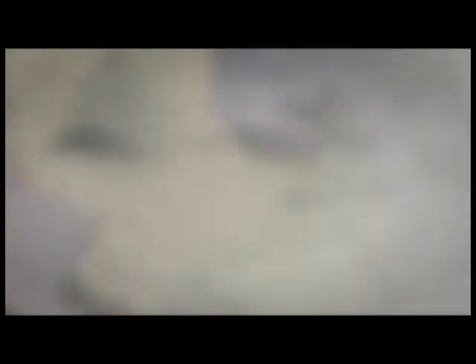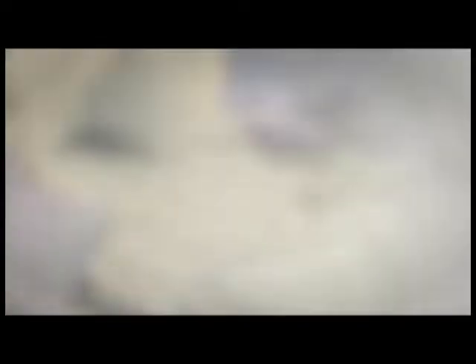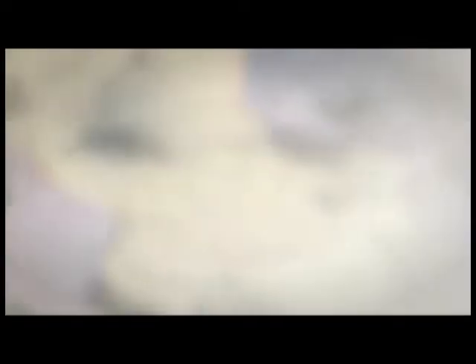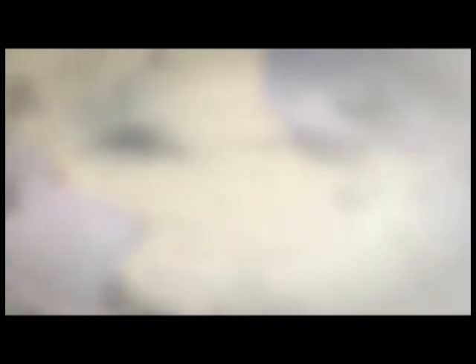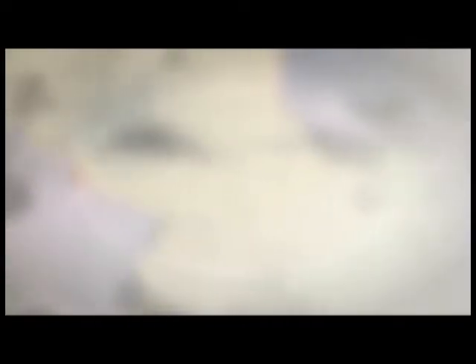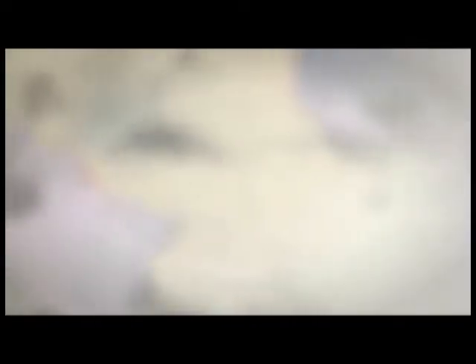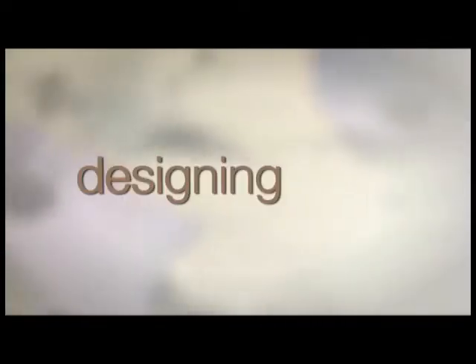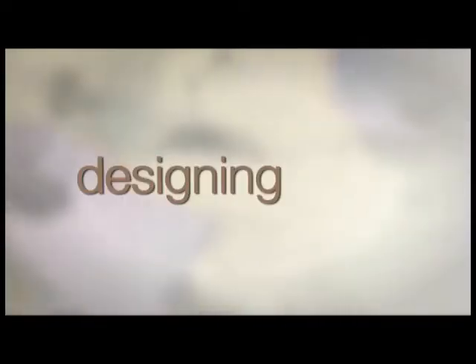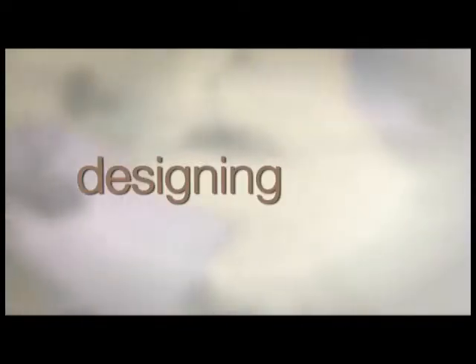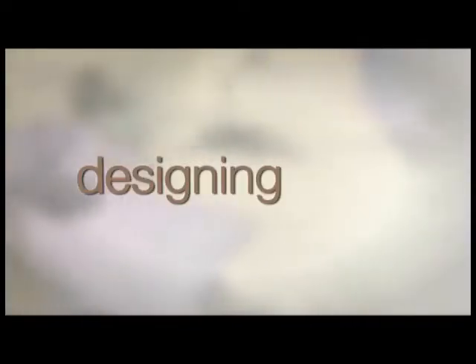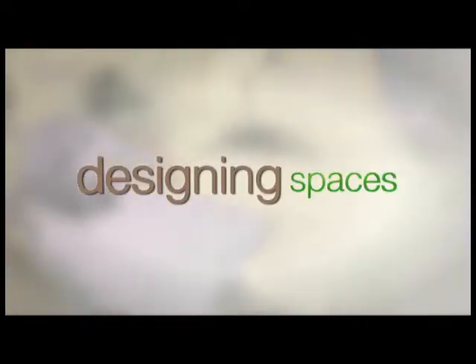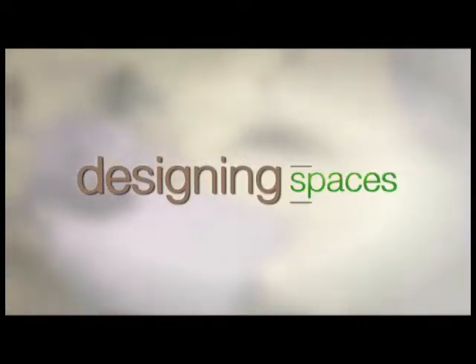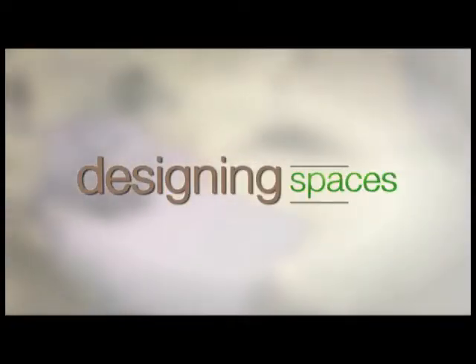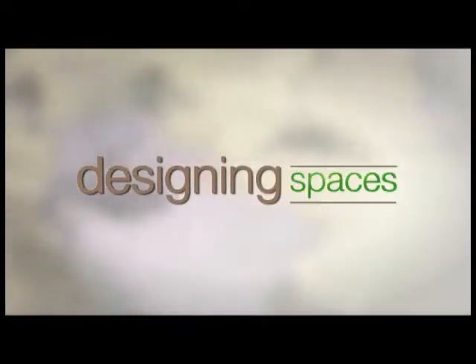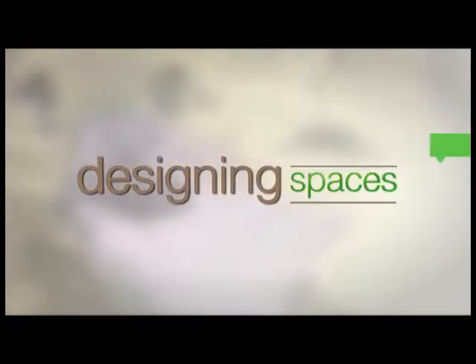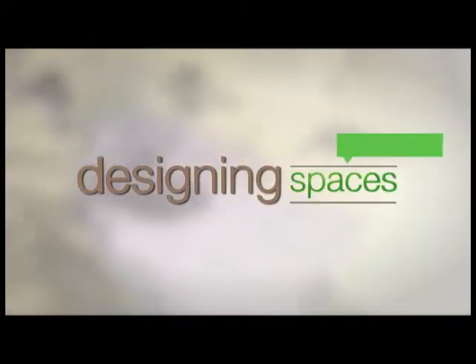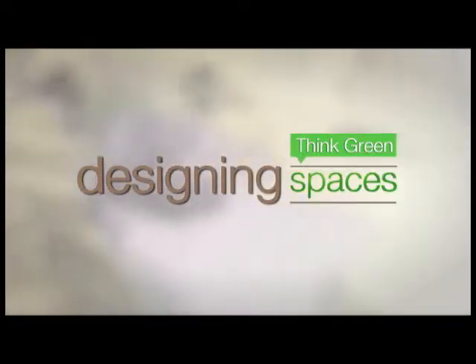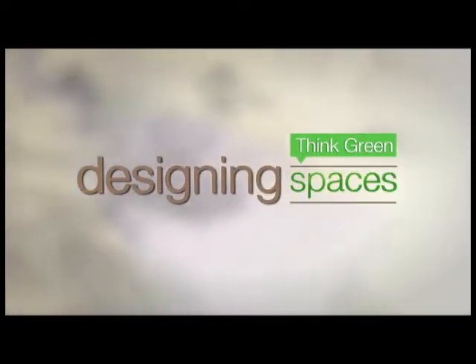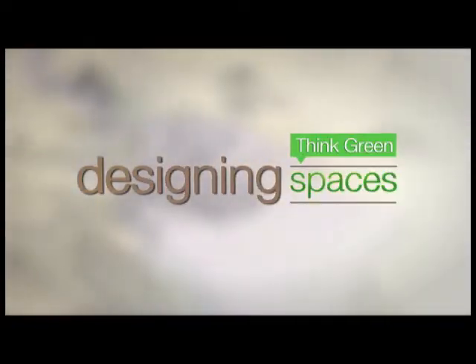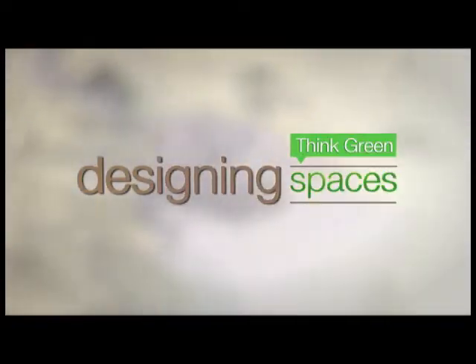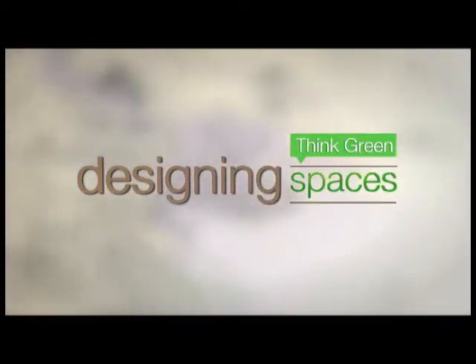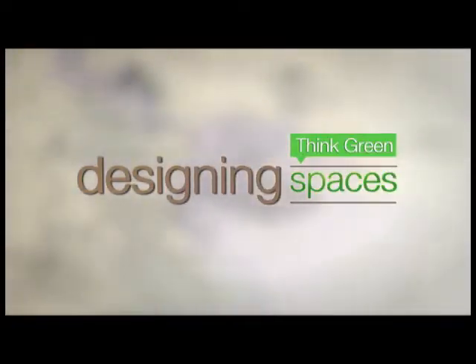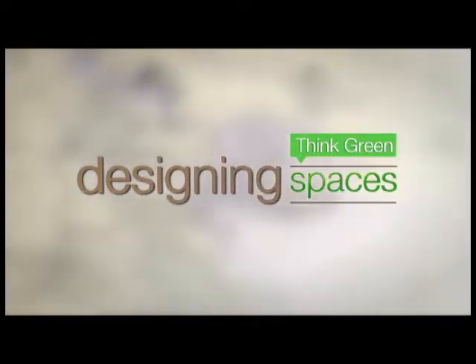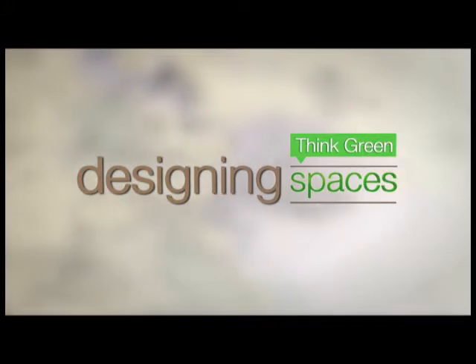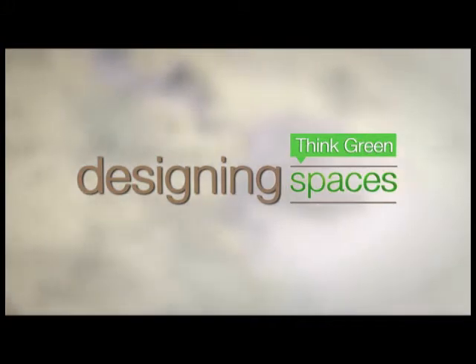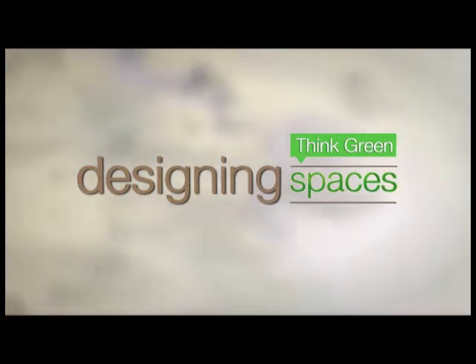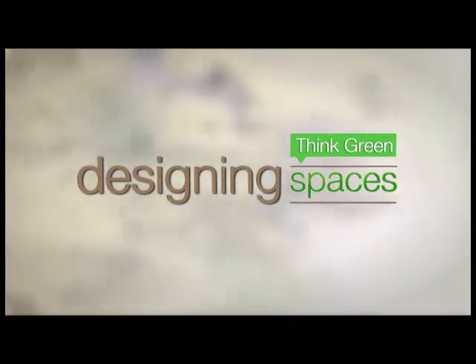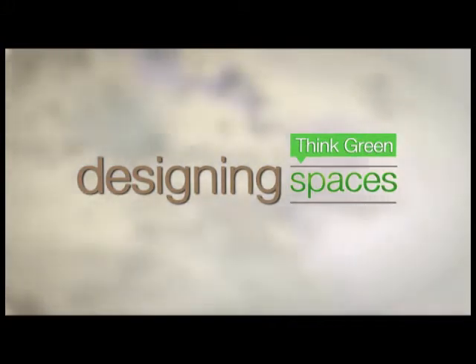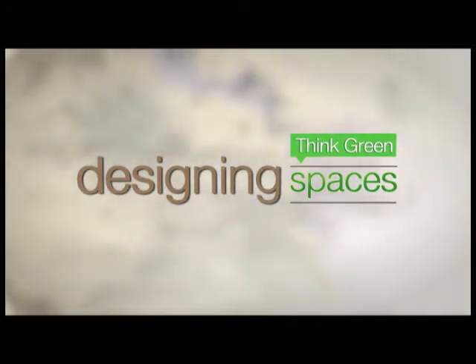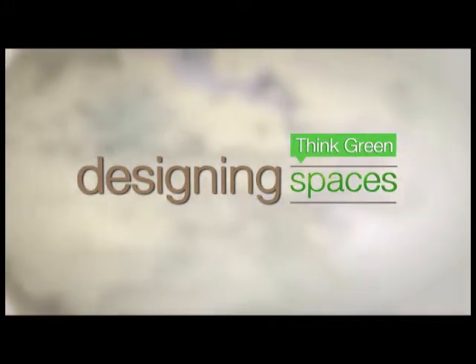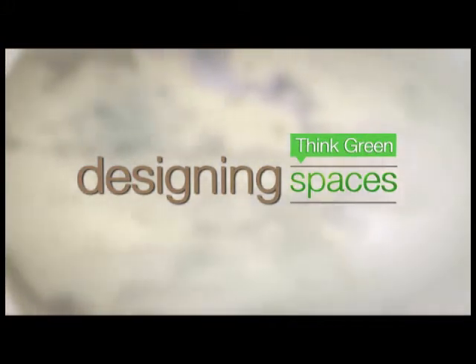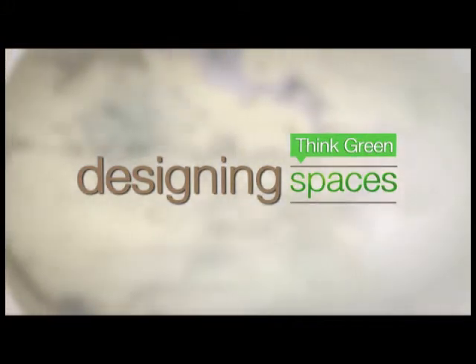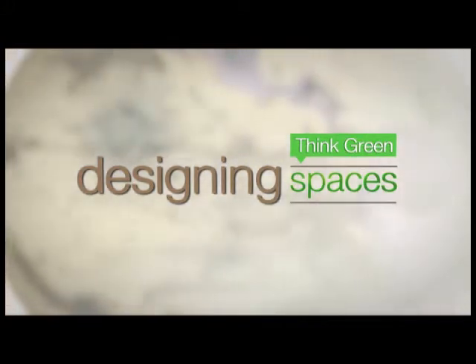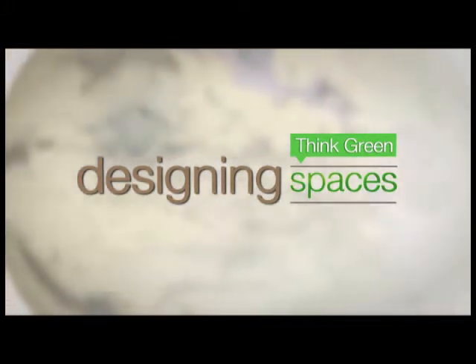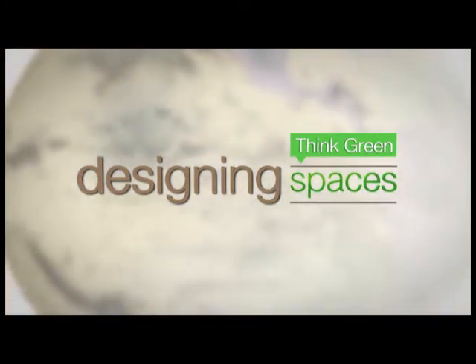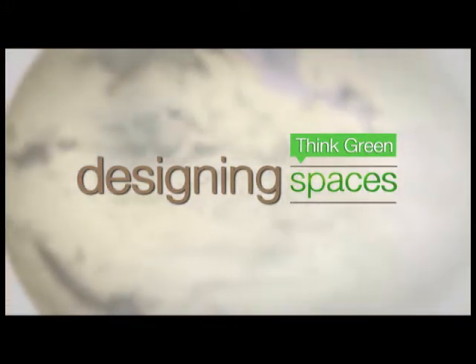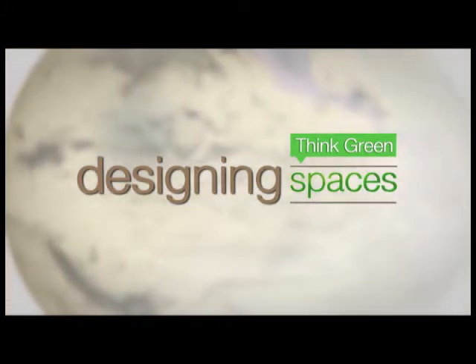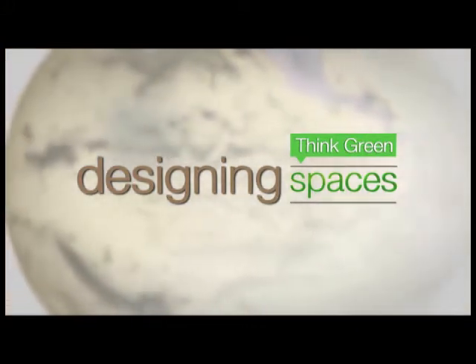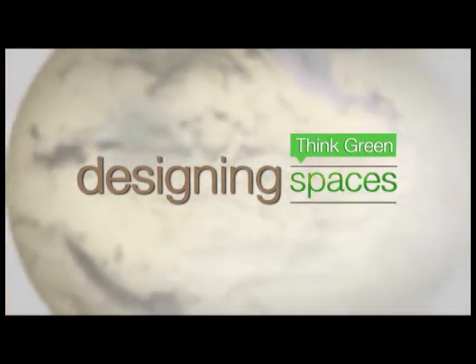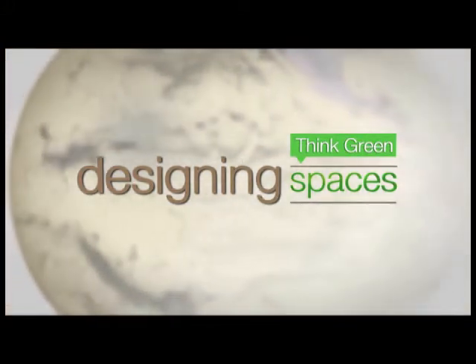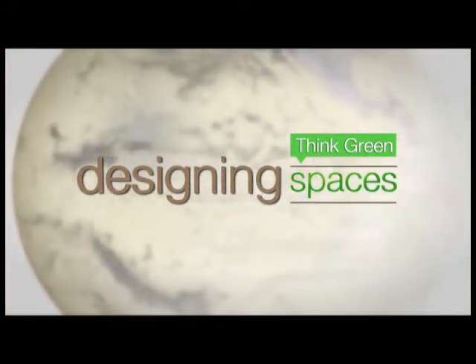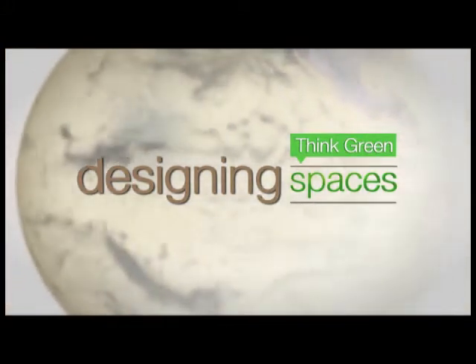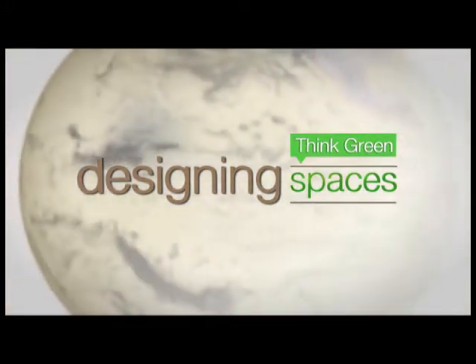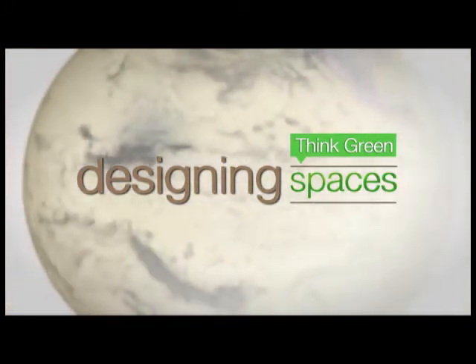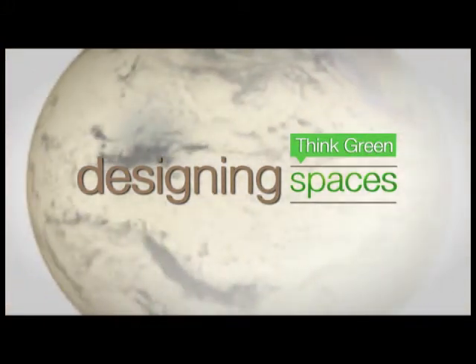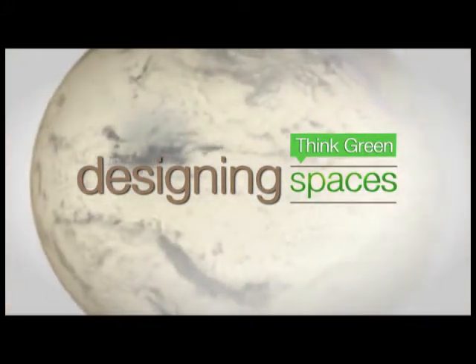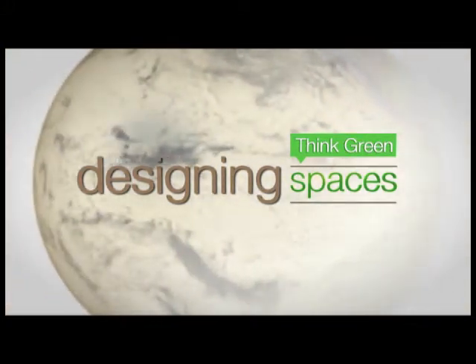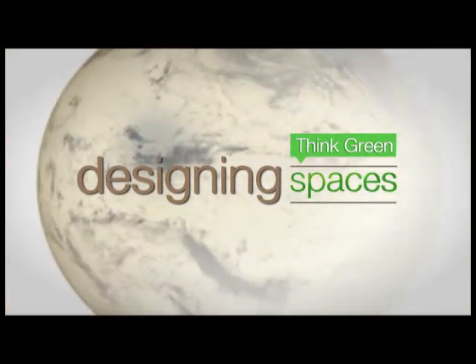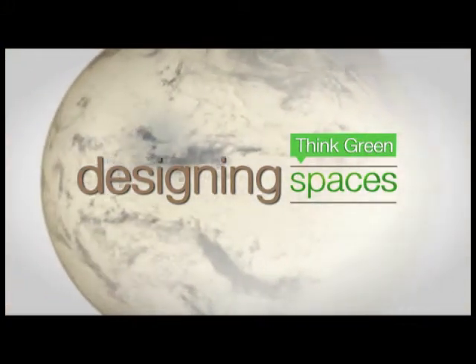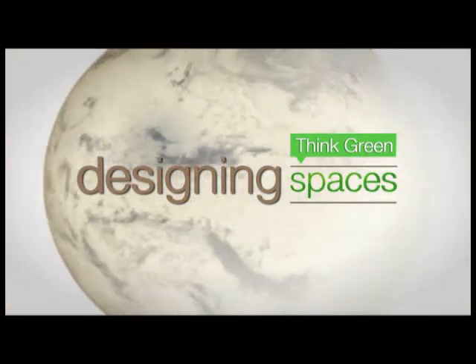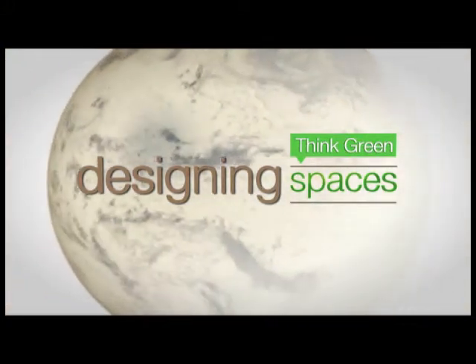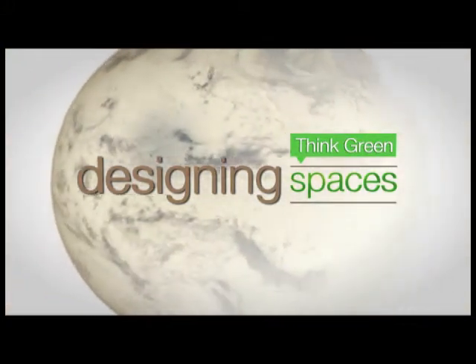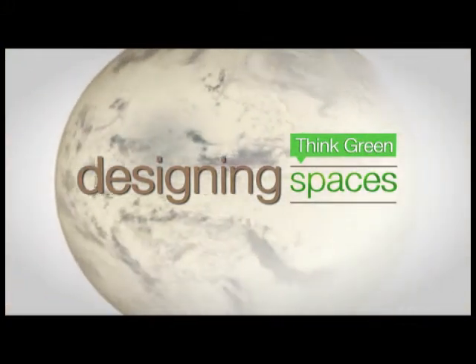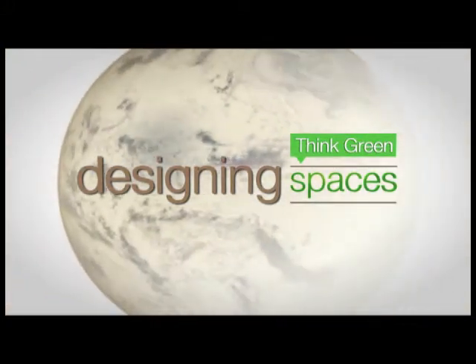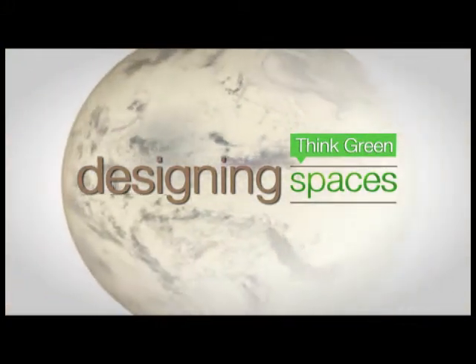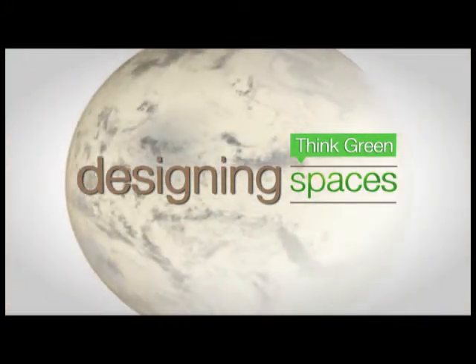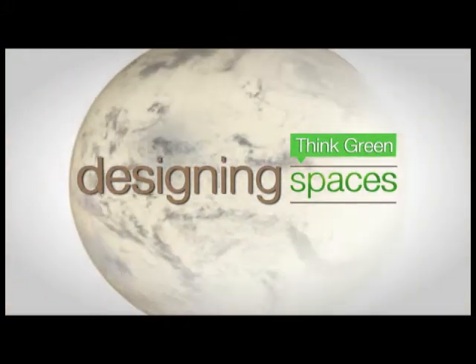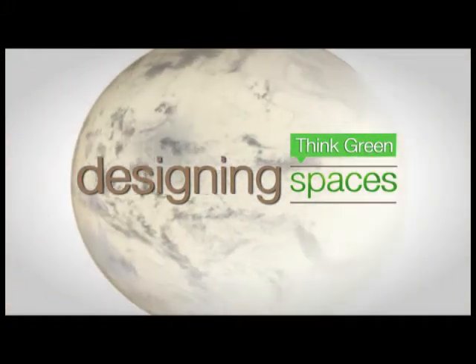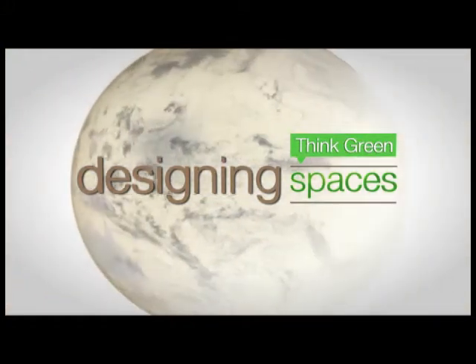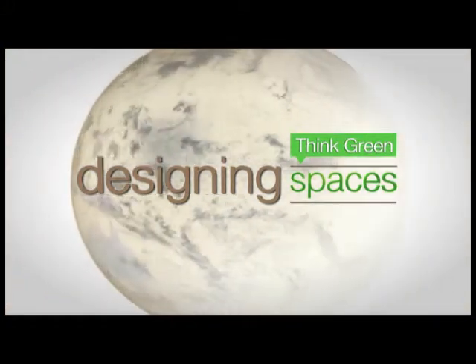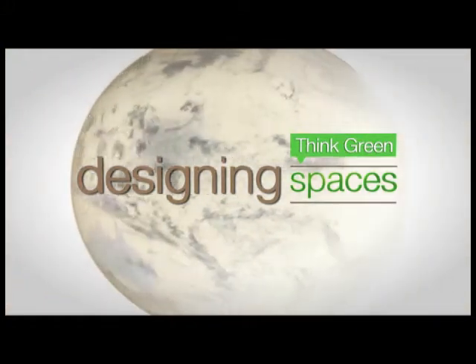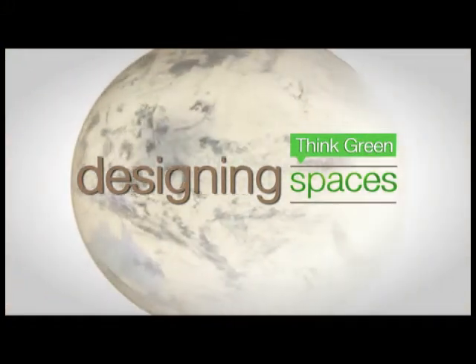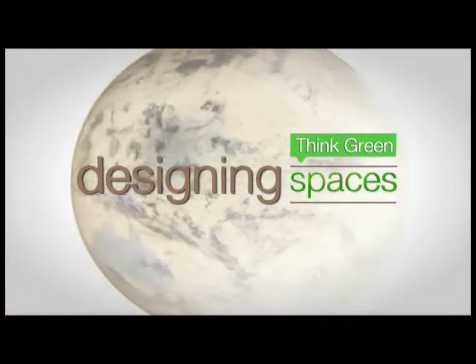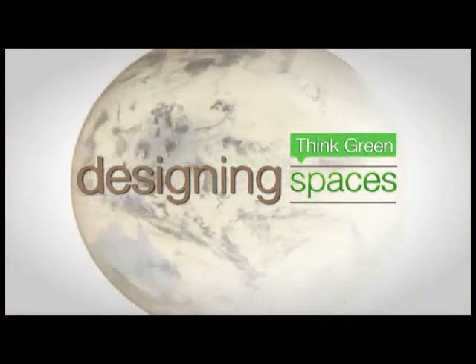Welcome to Designing Spaces, Think Green, the show that's all about you, your living space and living a more eco-friendly lifestyle.